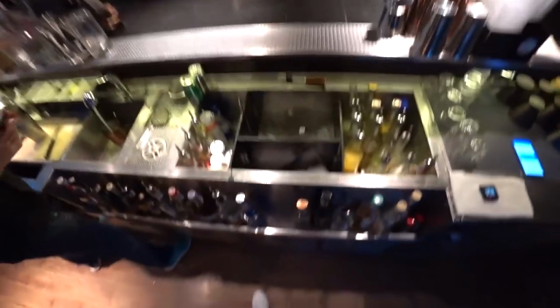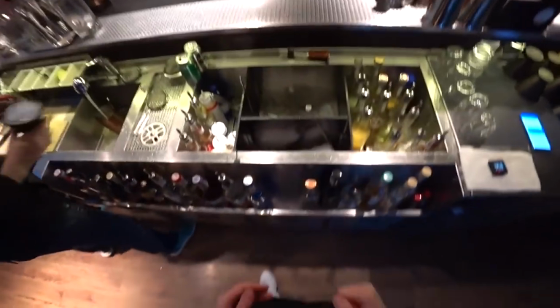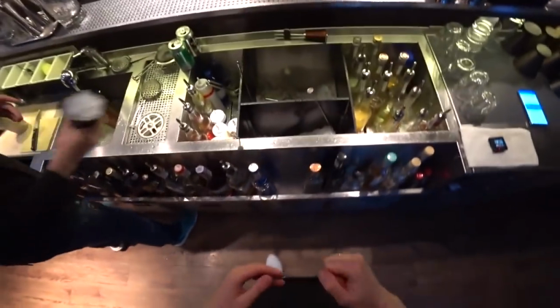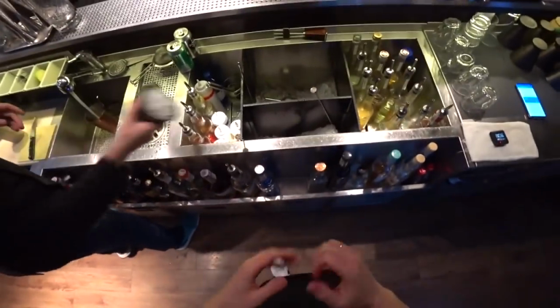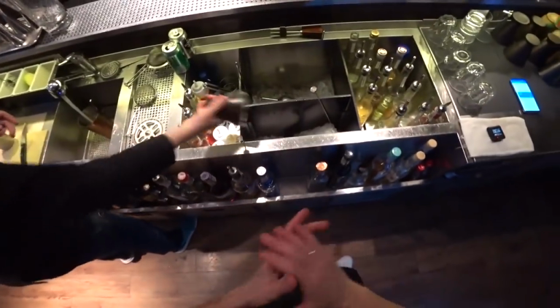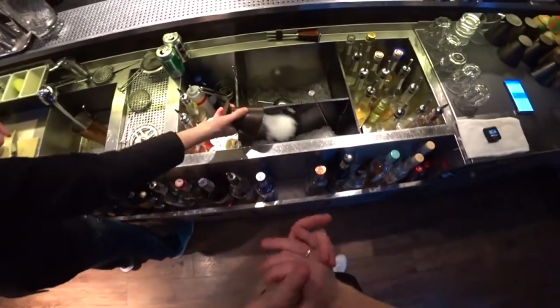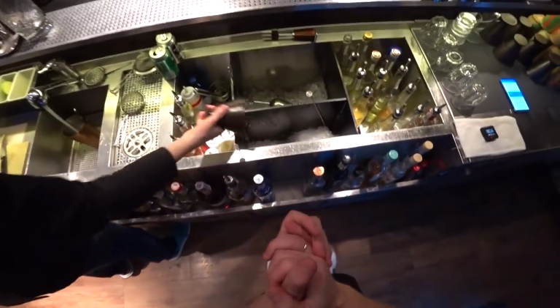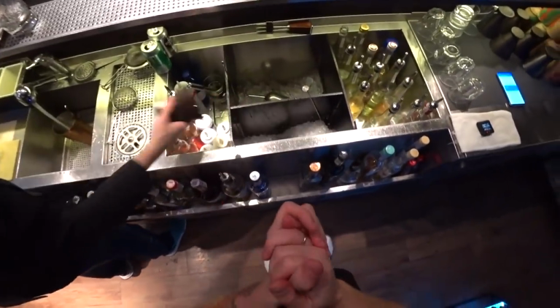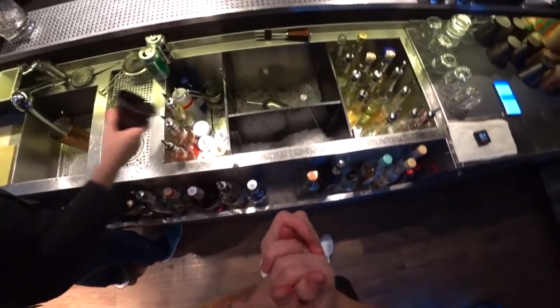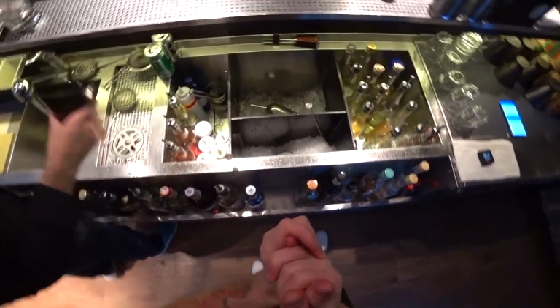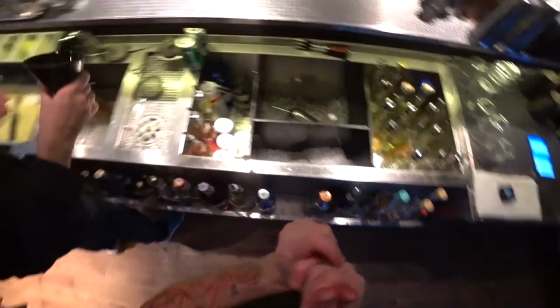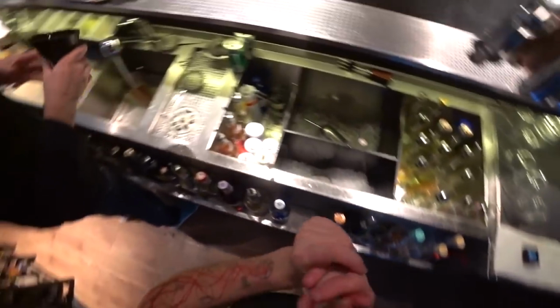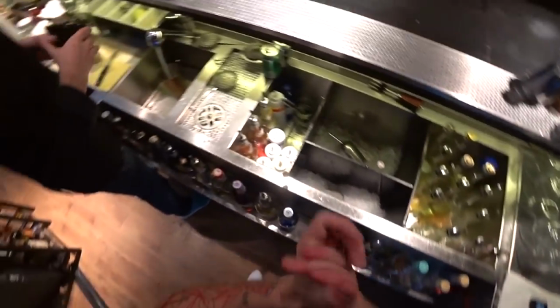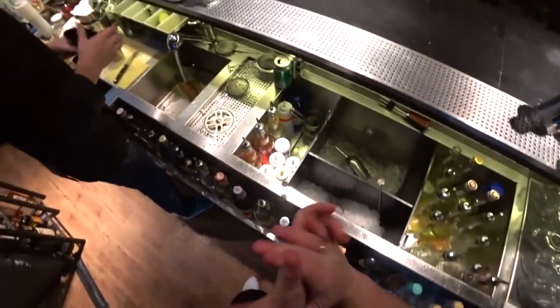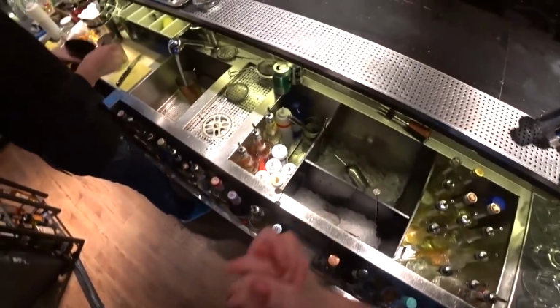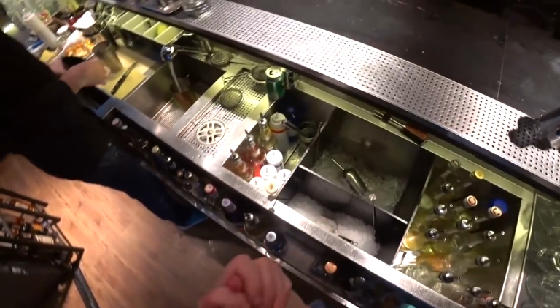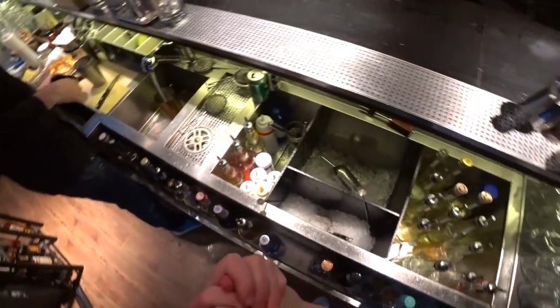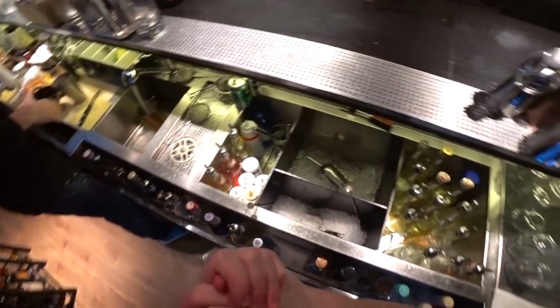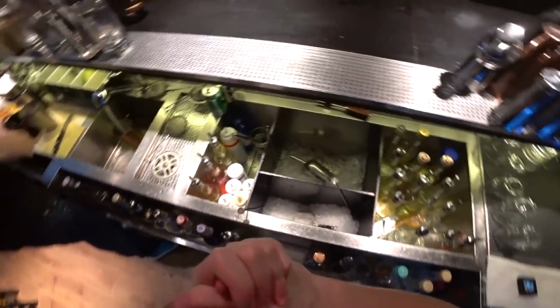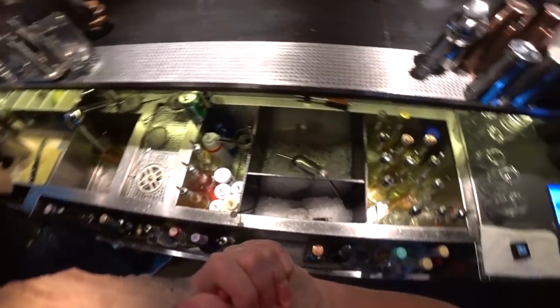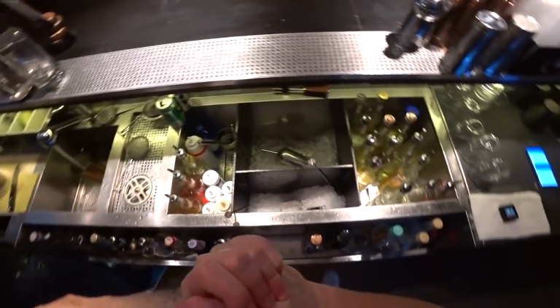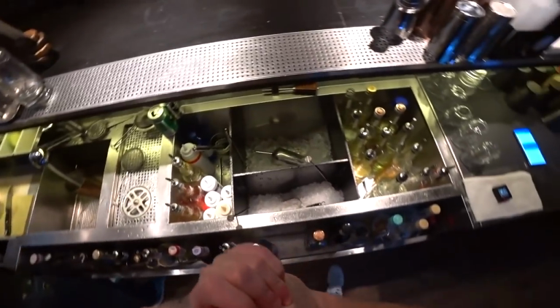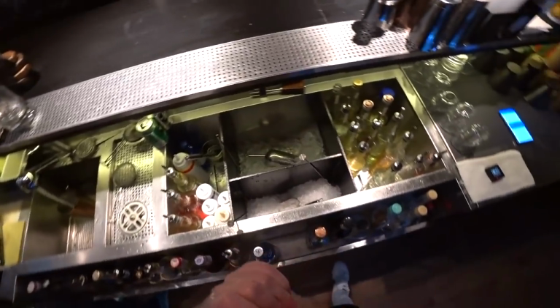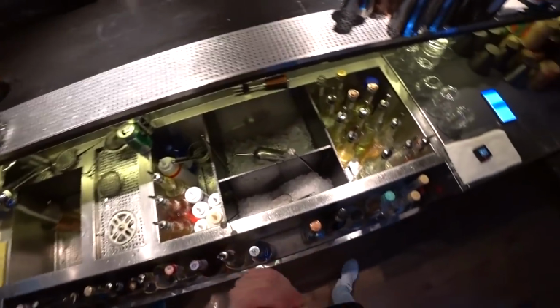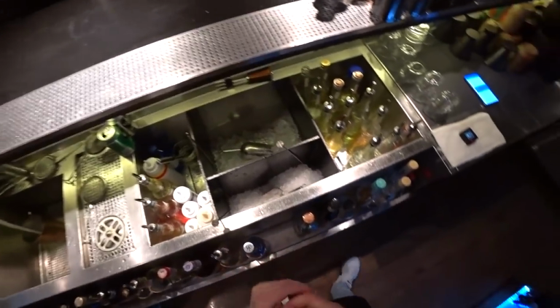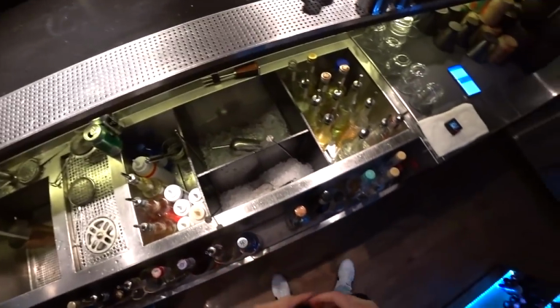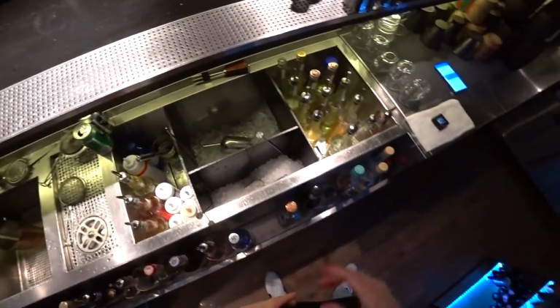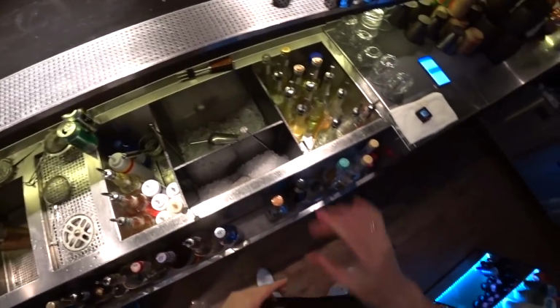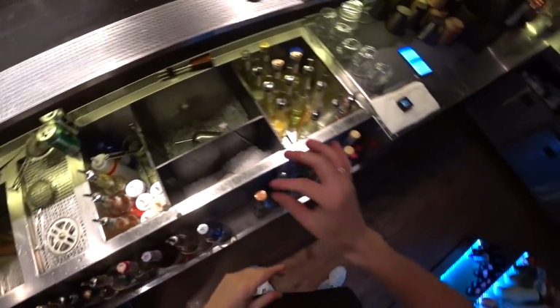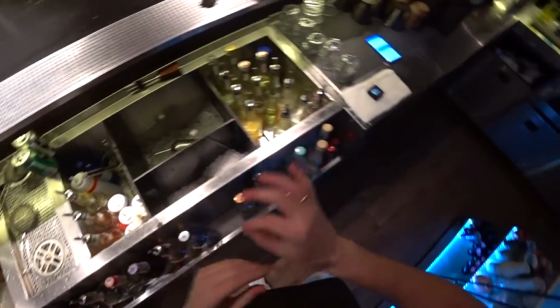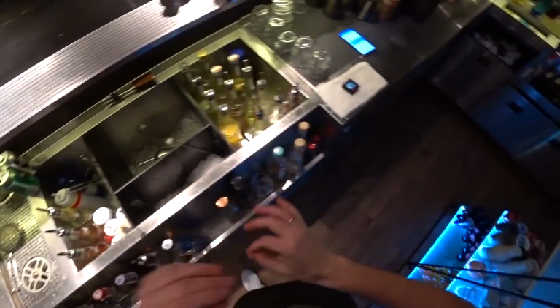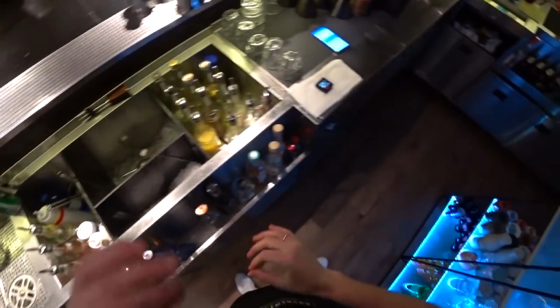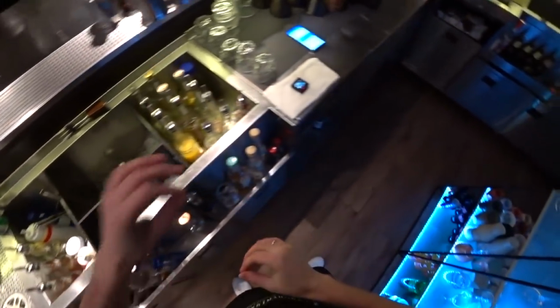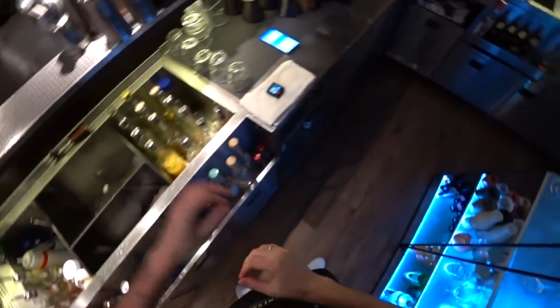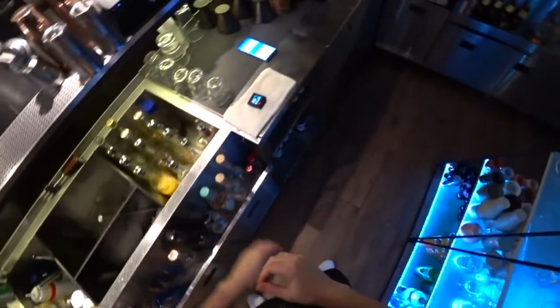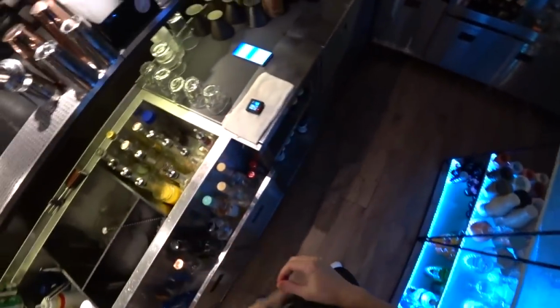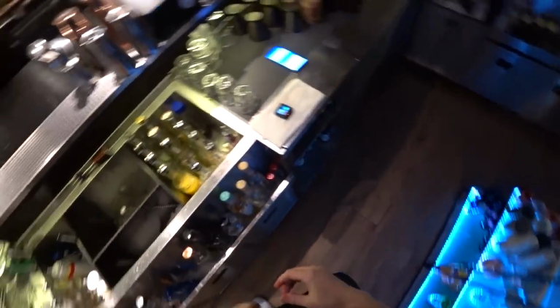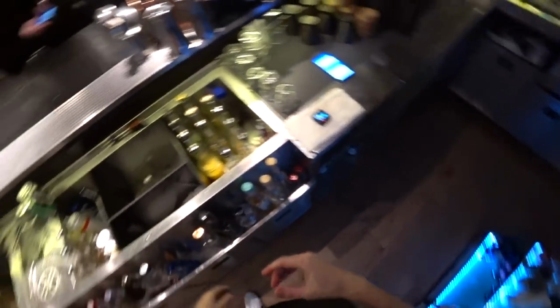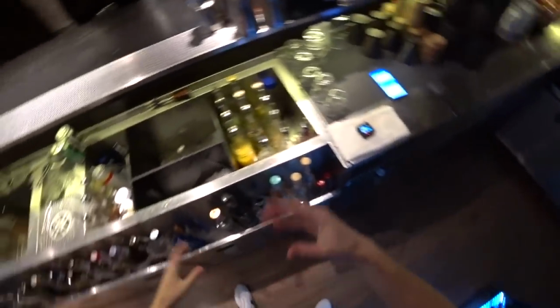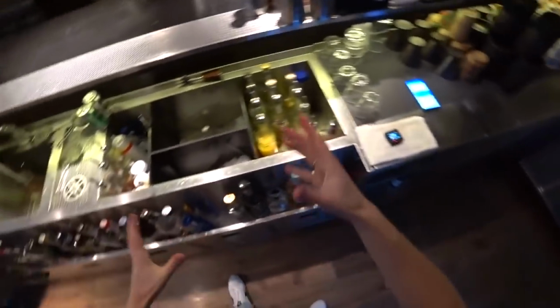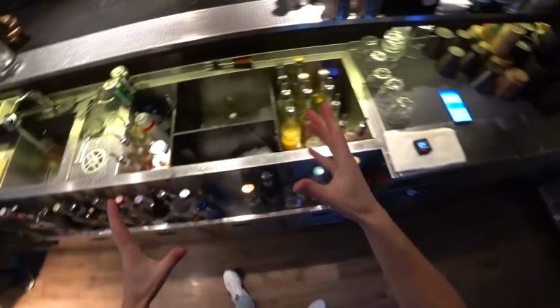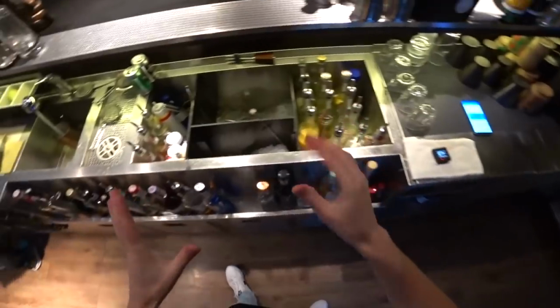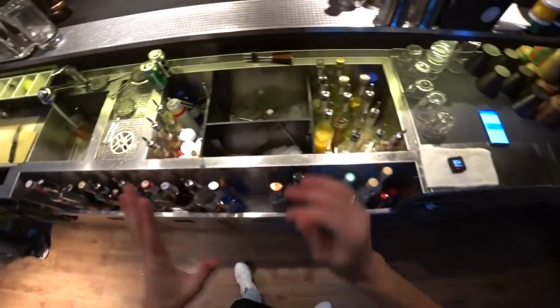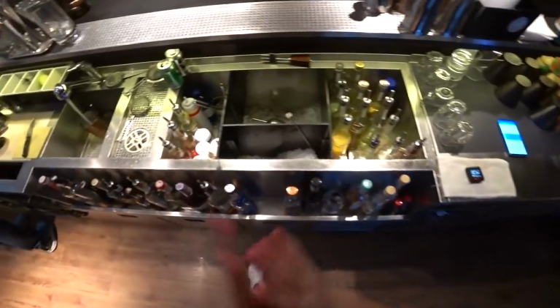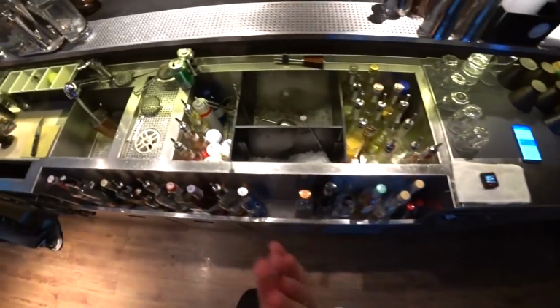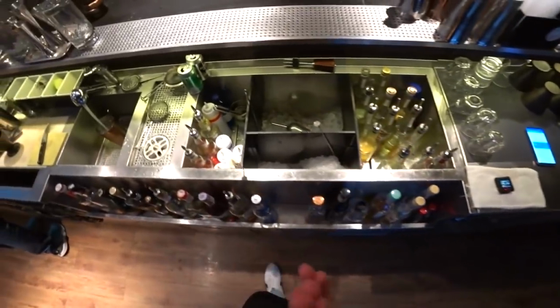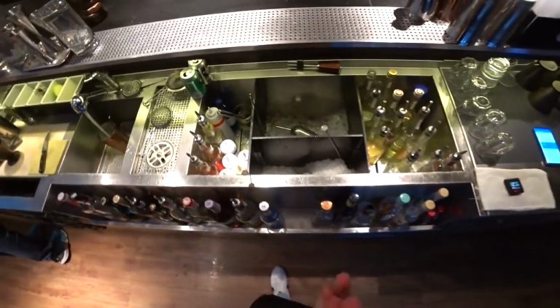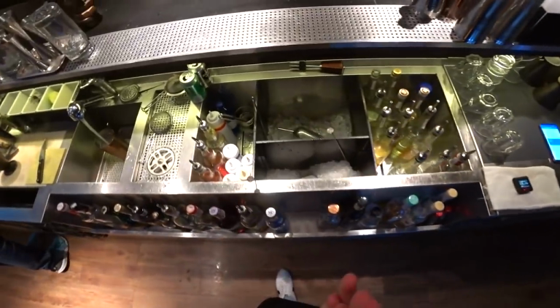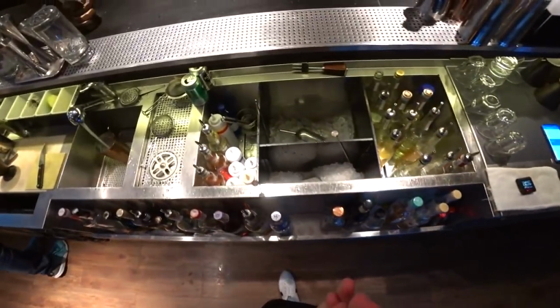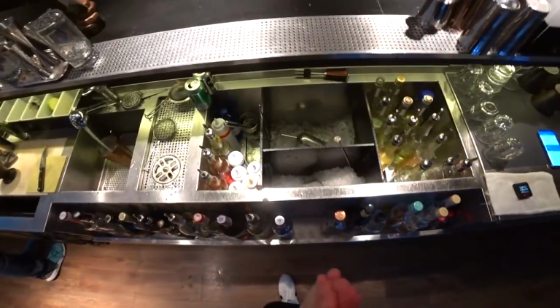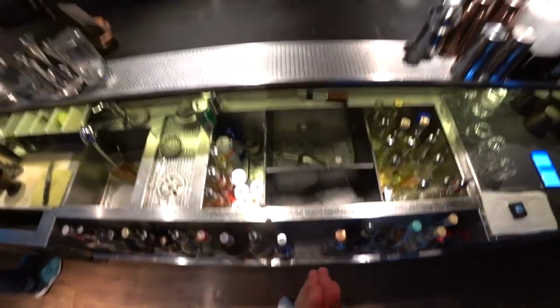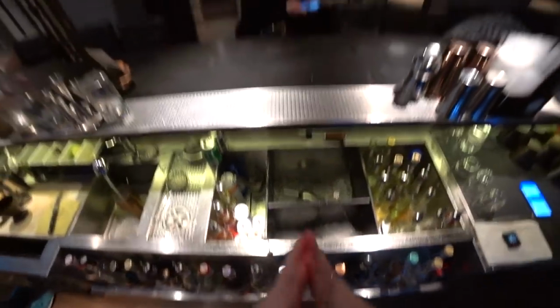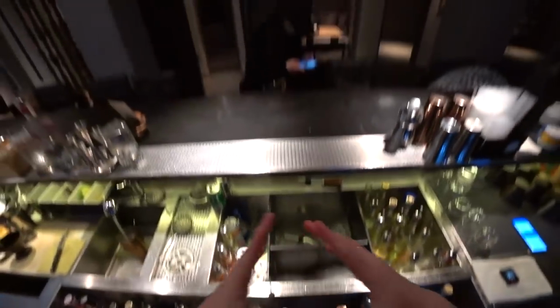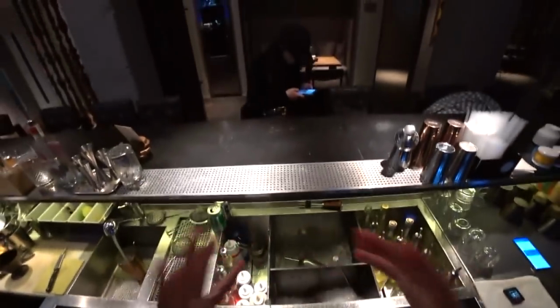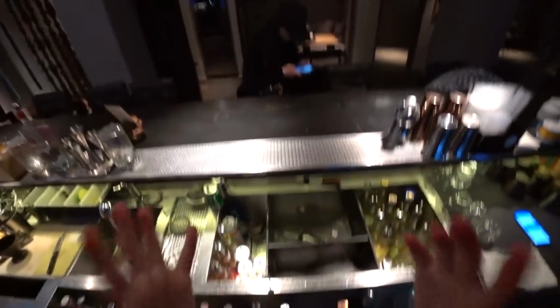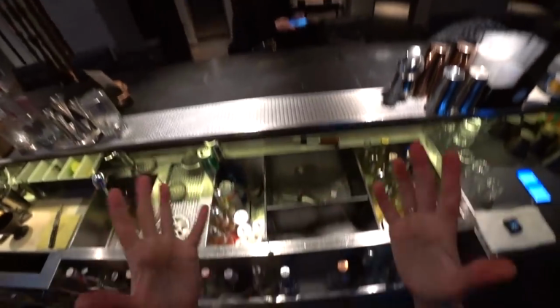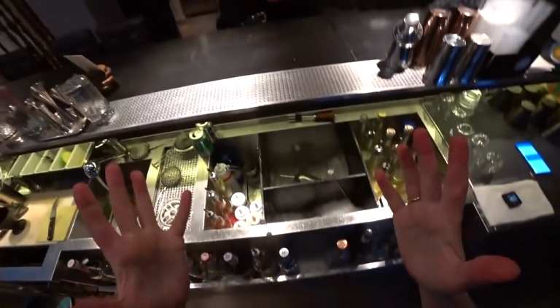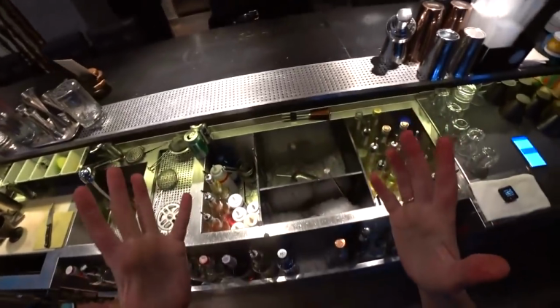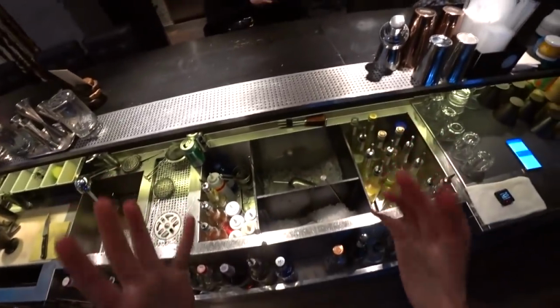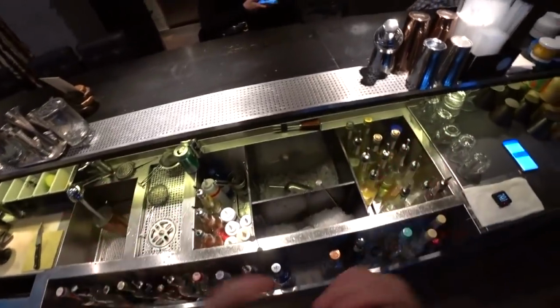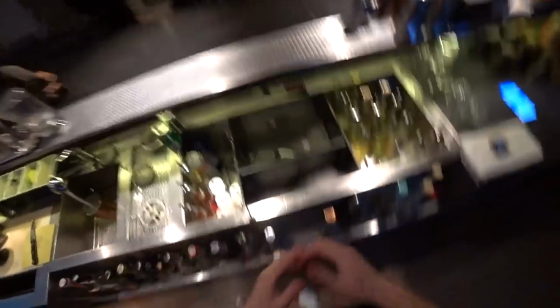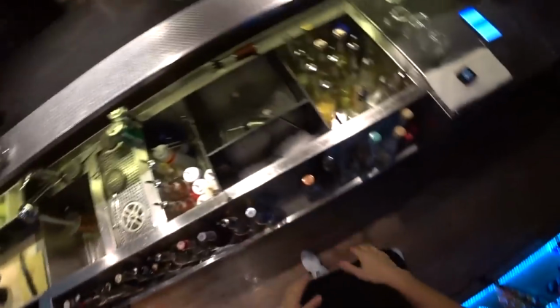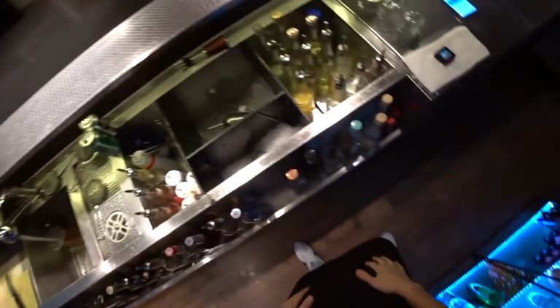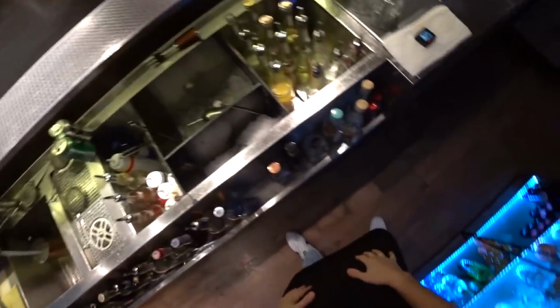Hello everyone, I'm at the Barway restaurant and I'm going to show you how to make the cocktail with the name Drunk Dutchman.